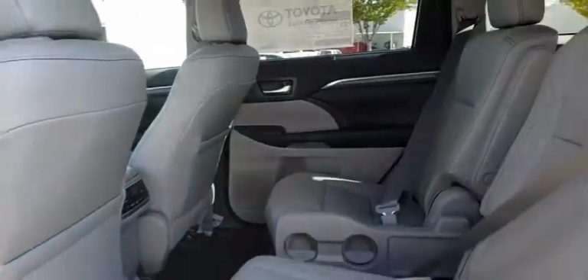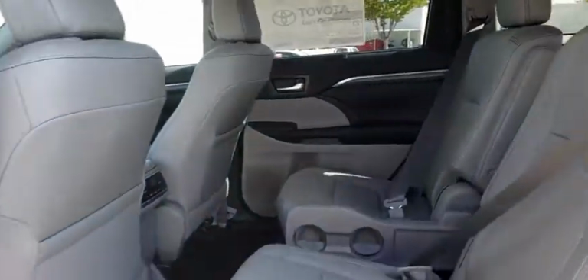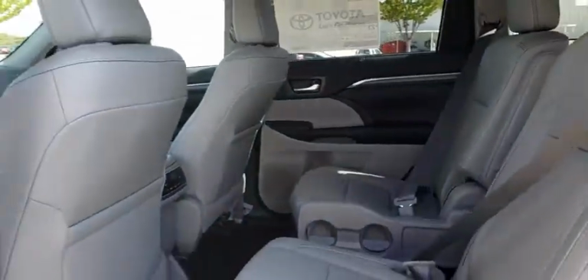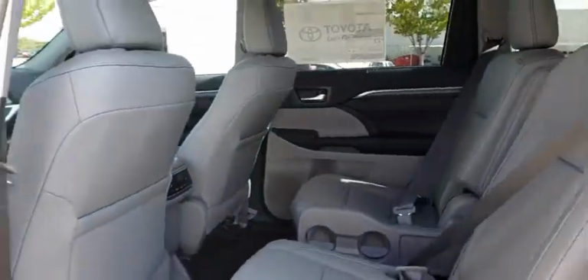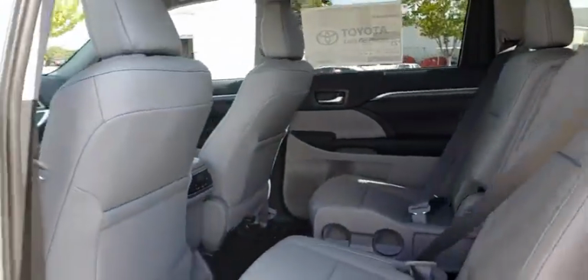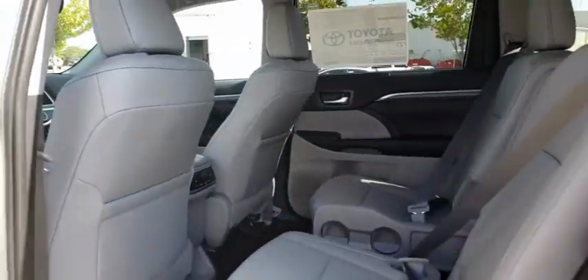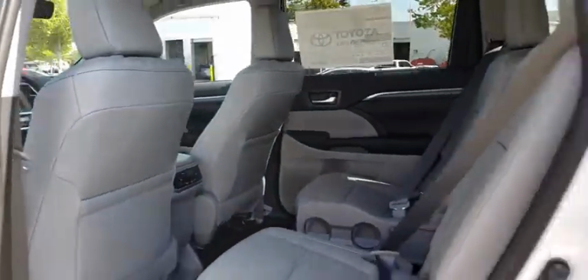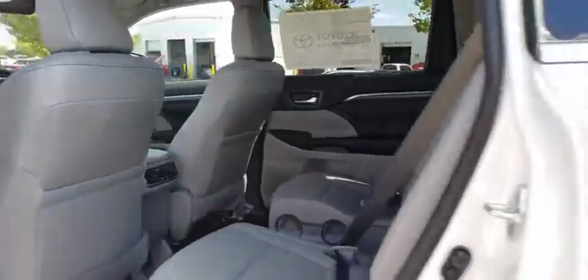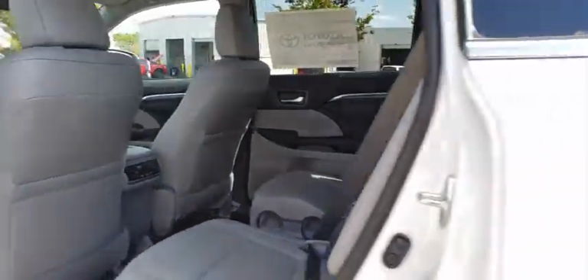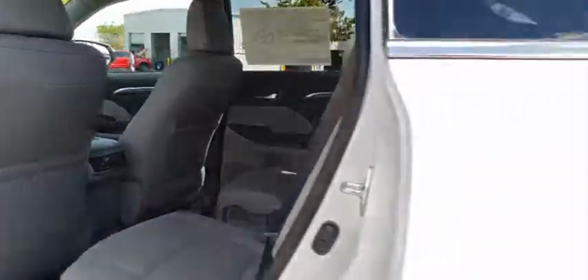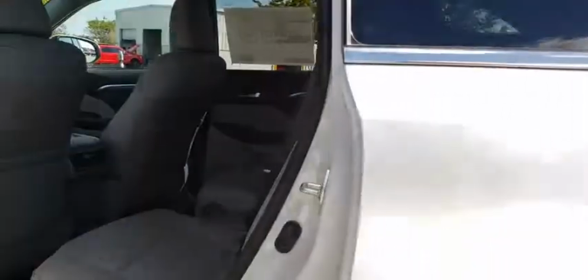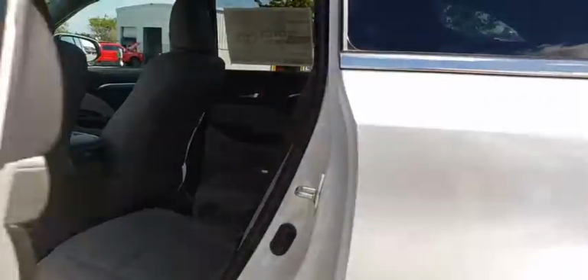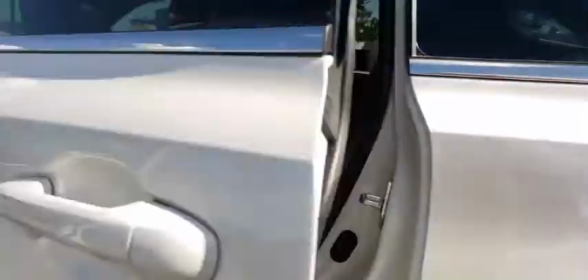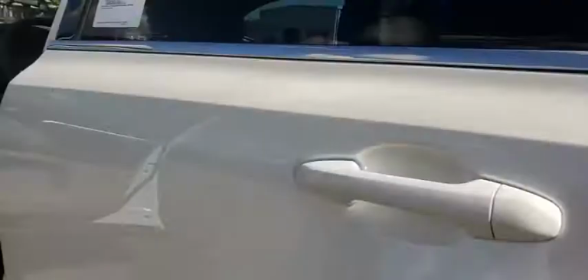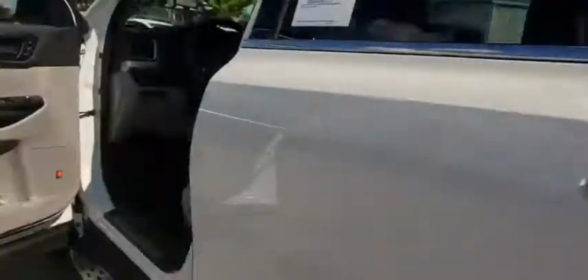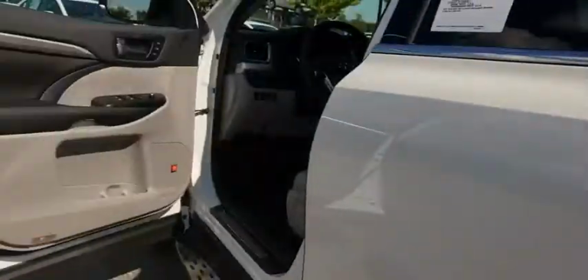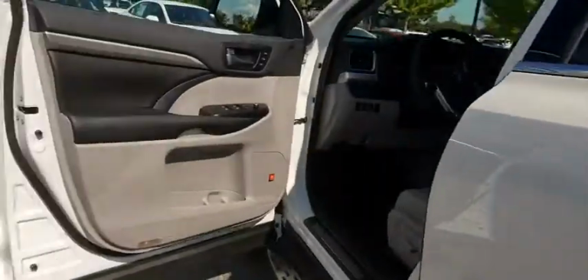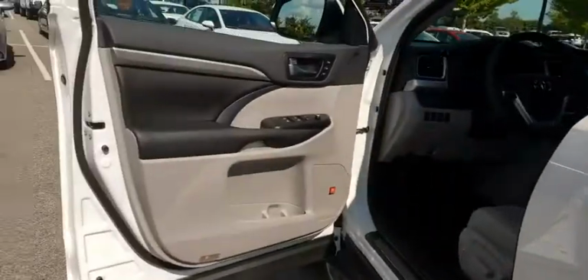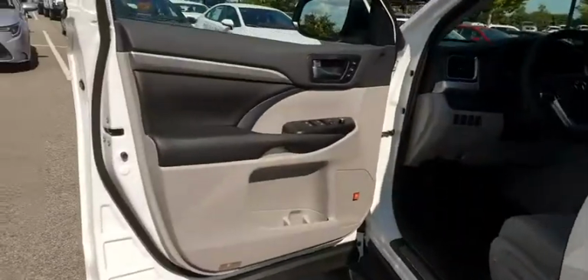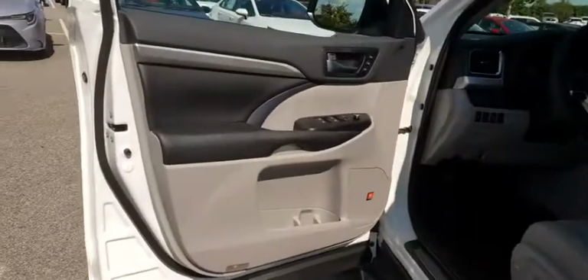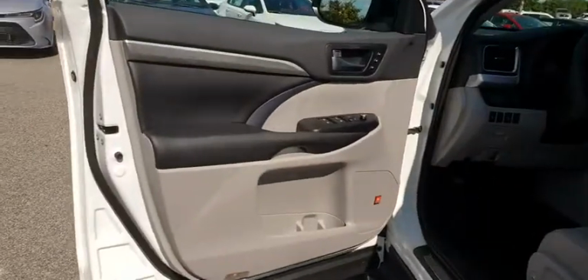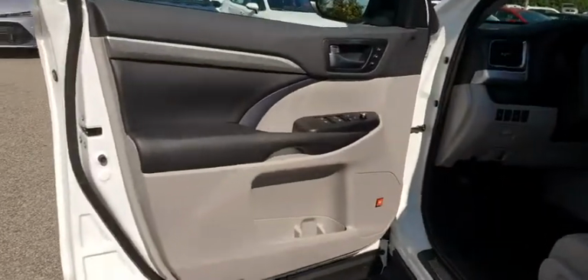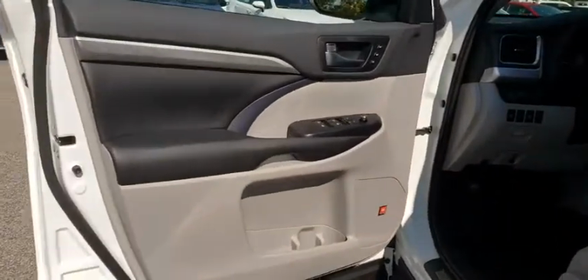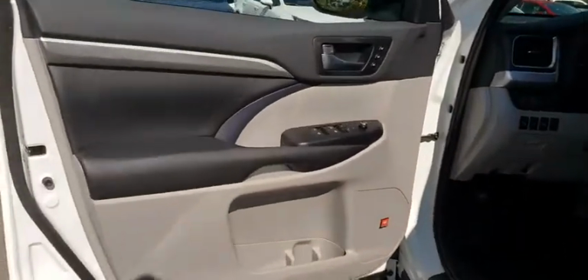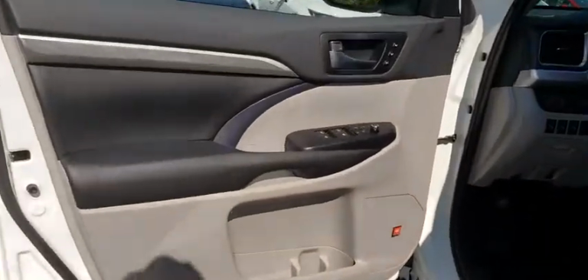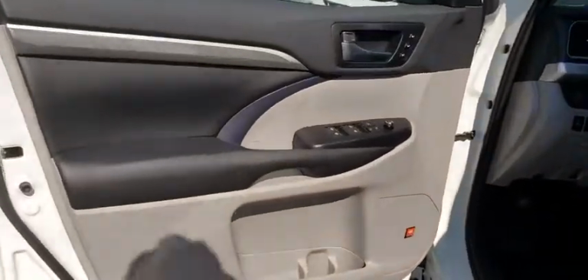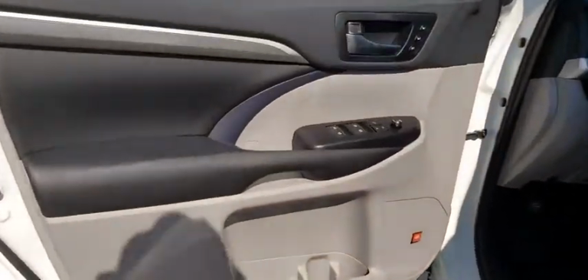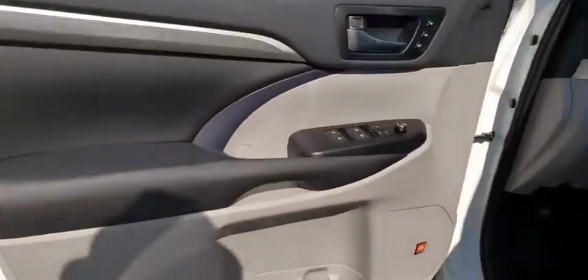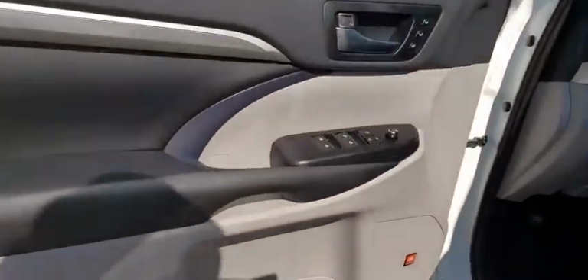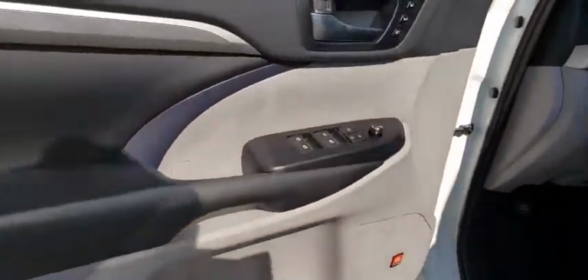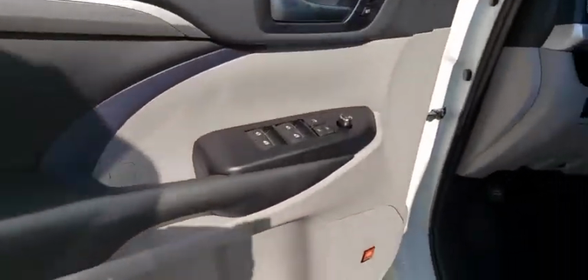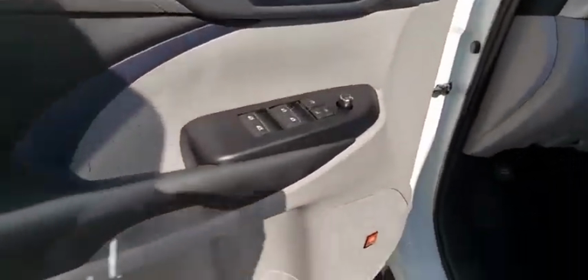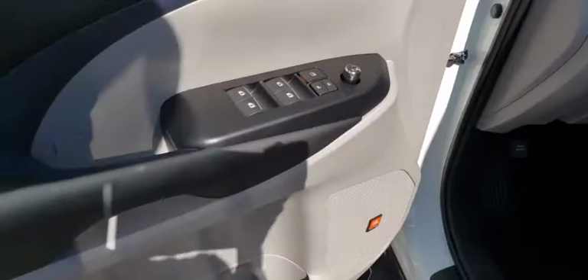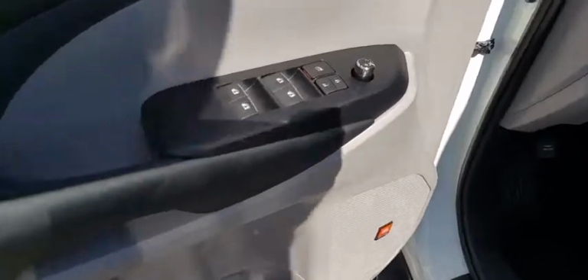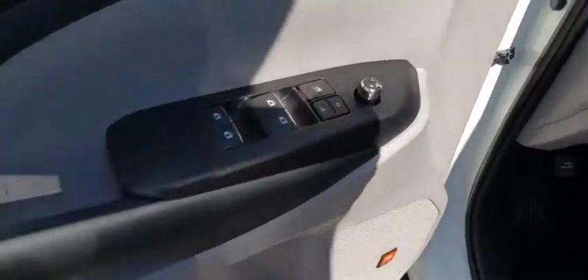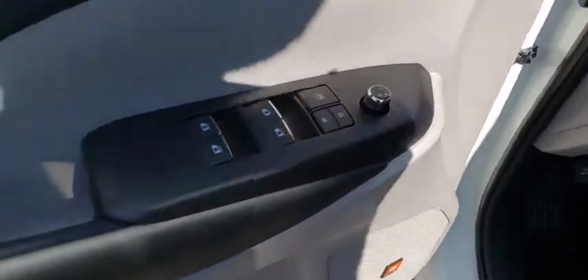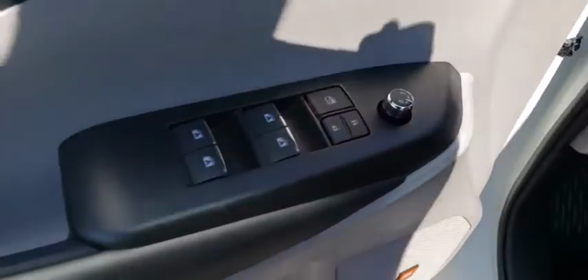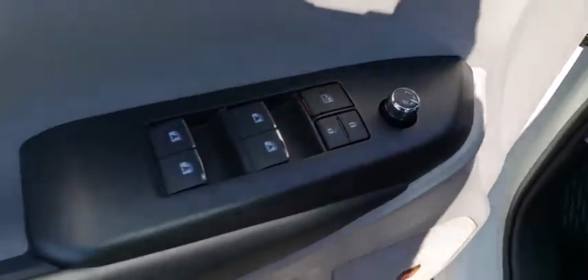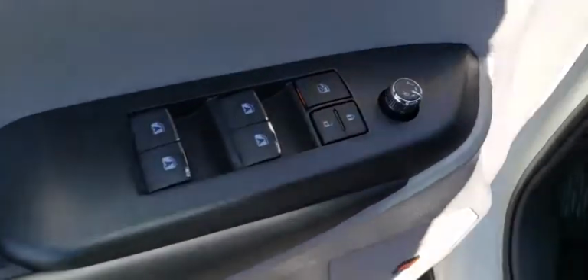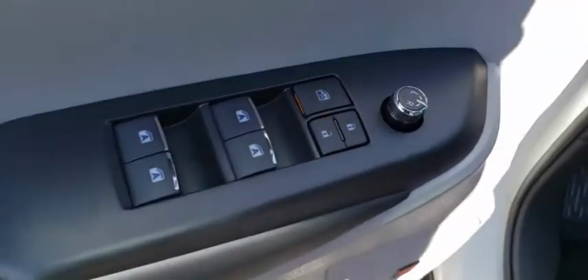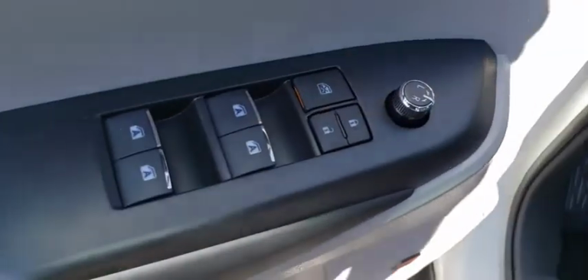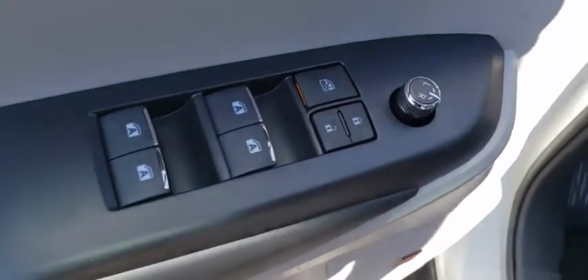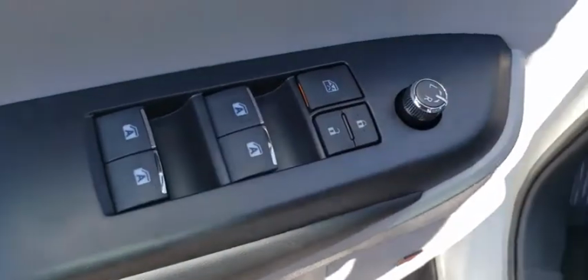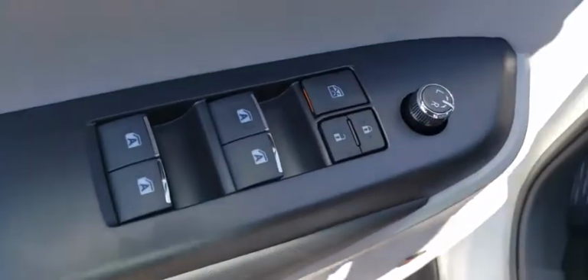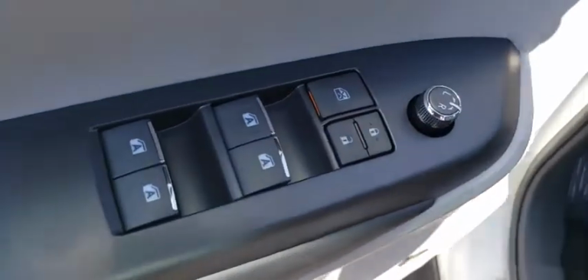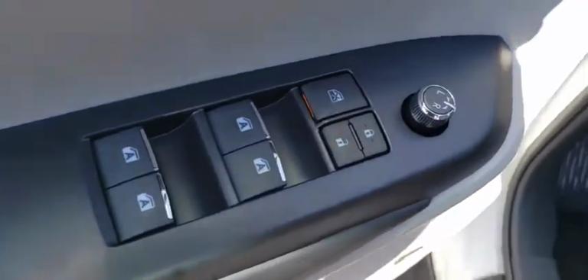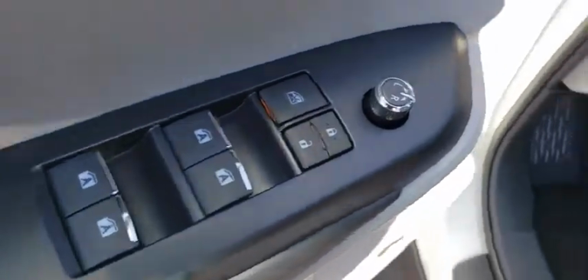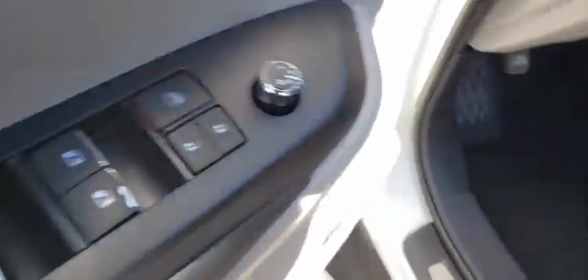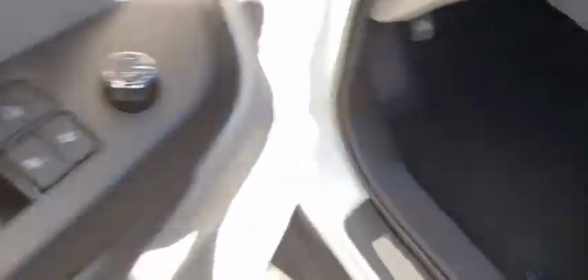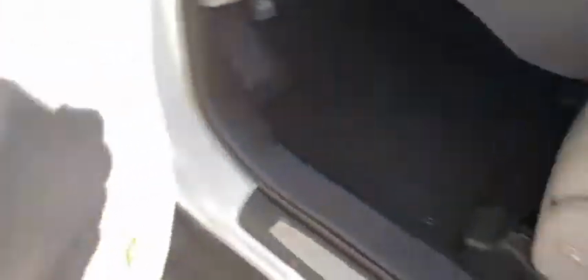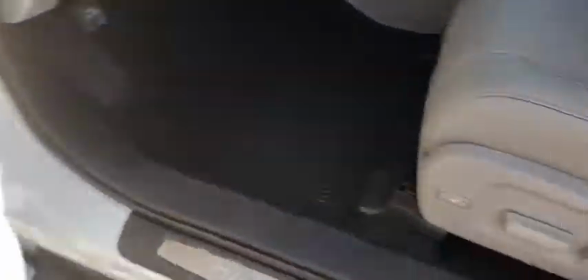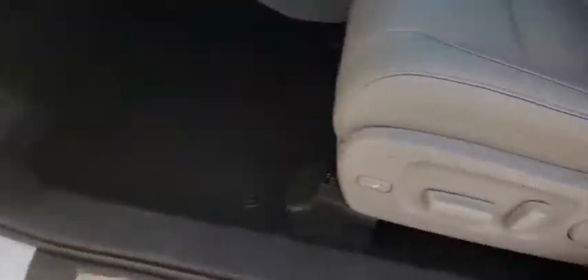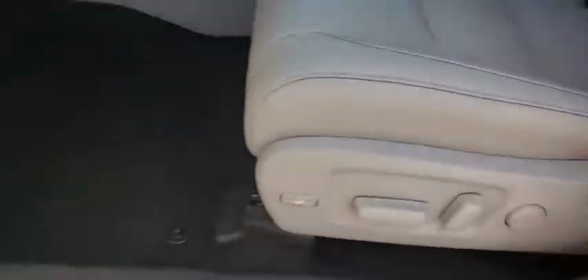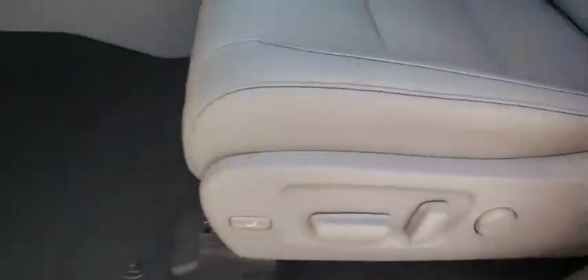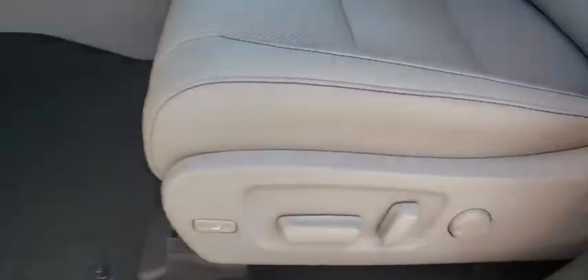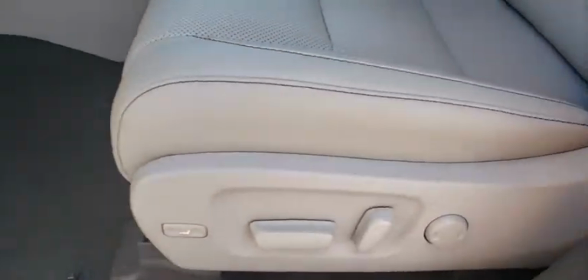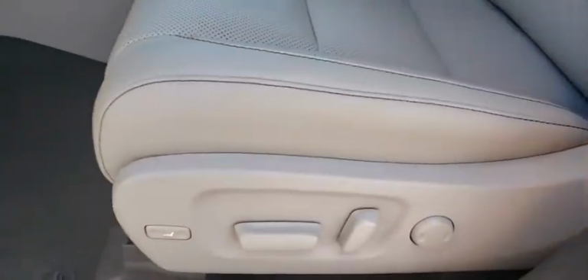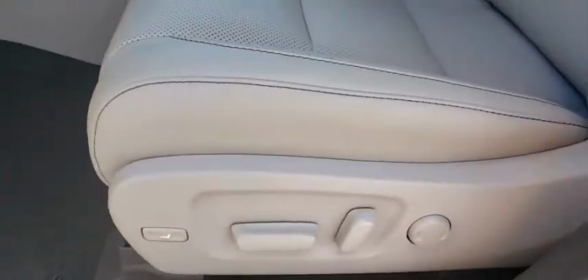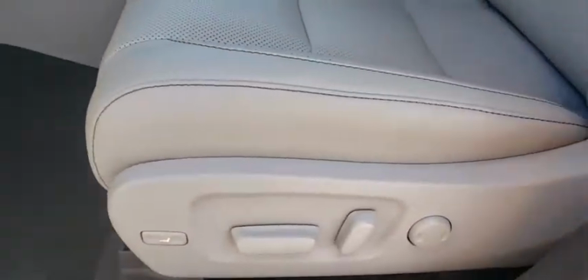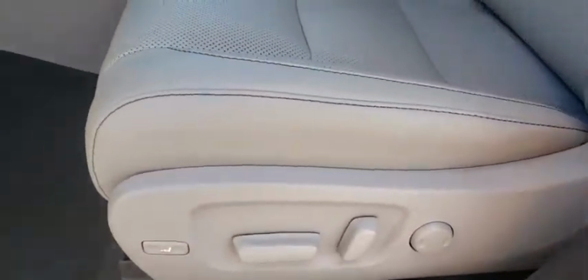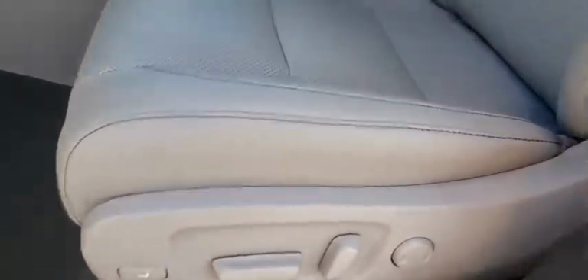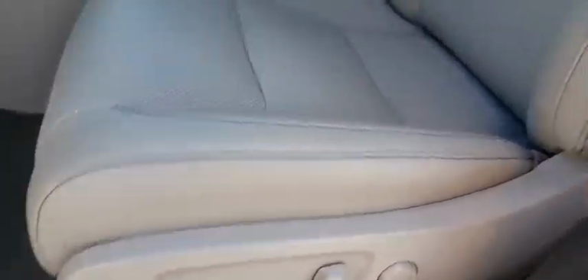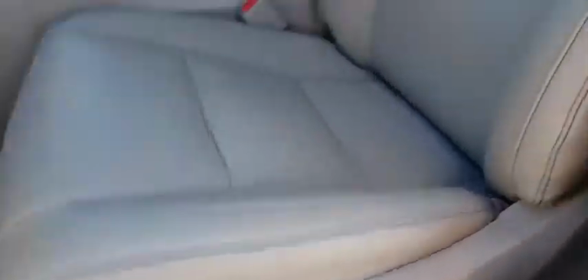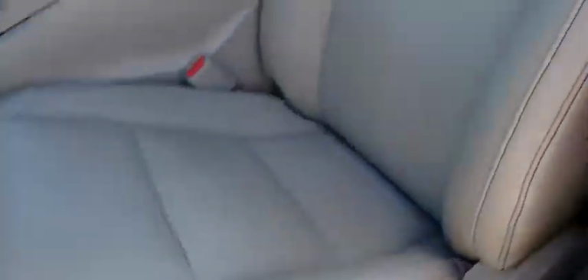Heated front seats, power windows, rear window defroster, trip computer, security system, panic alarm, overhead console.